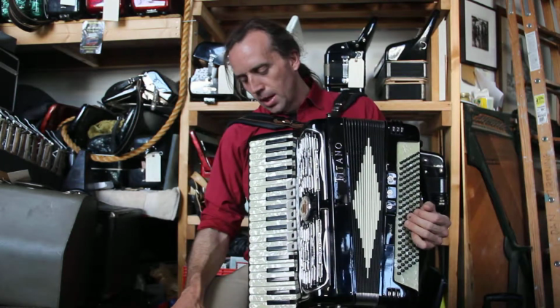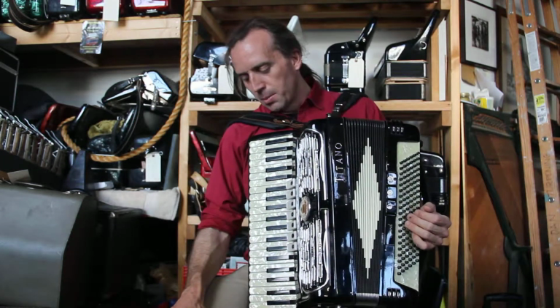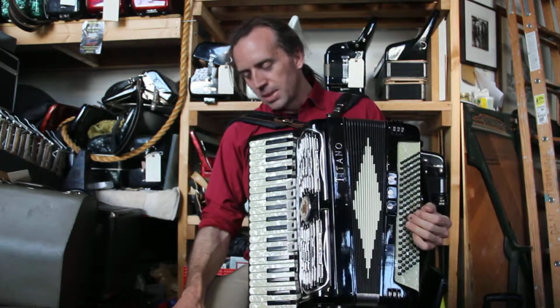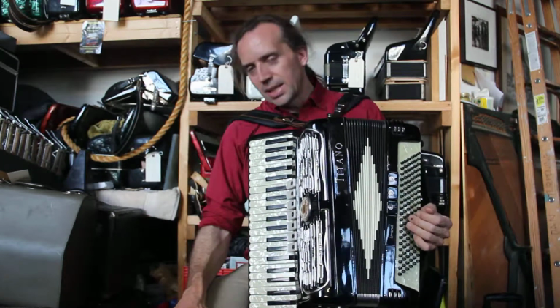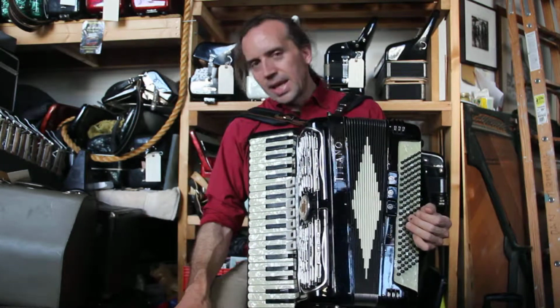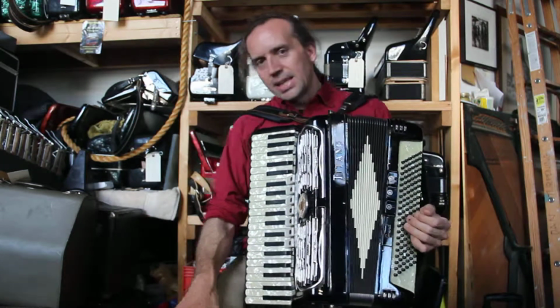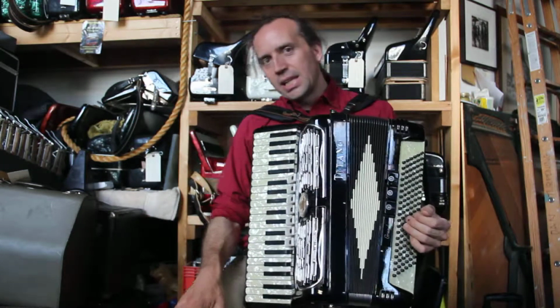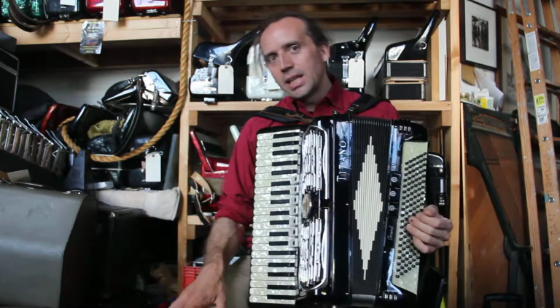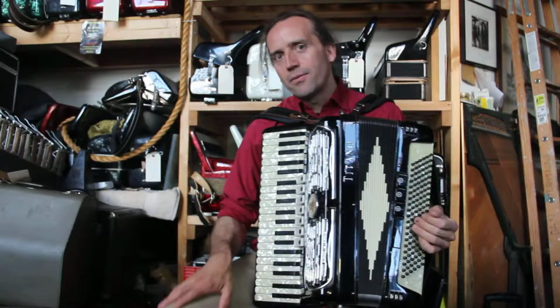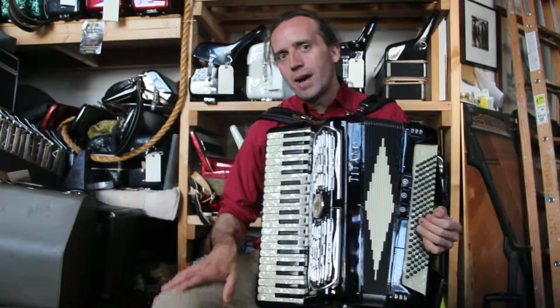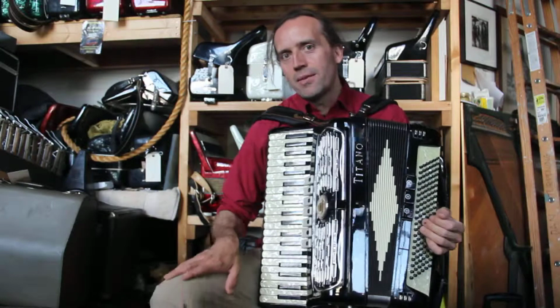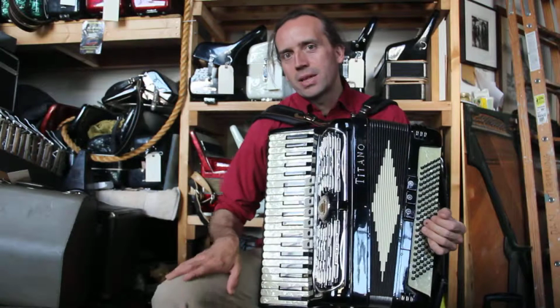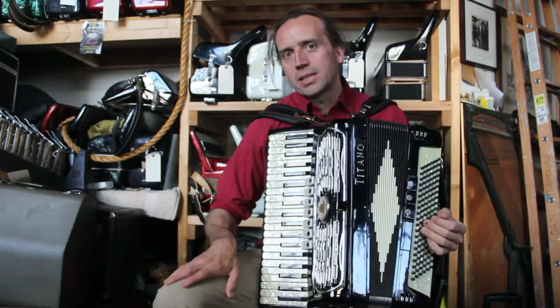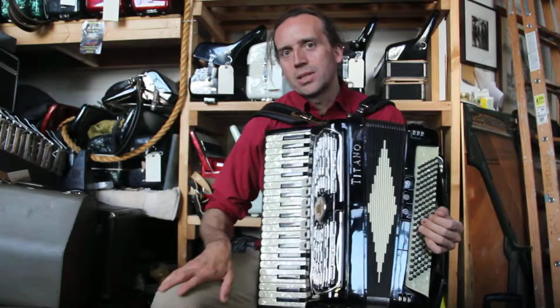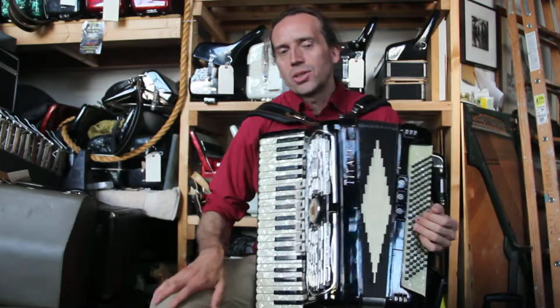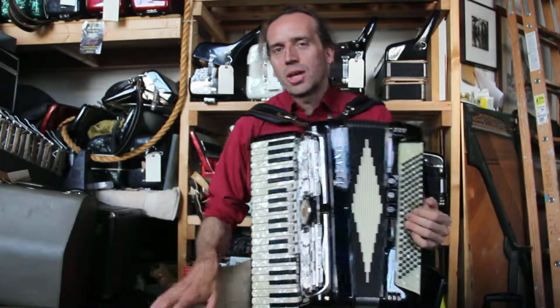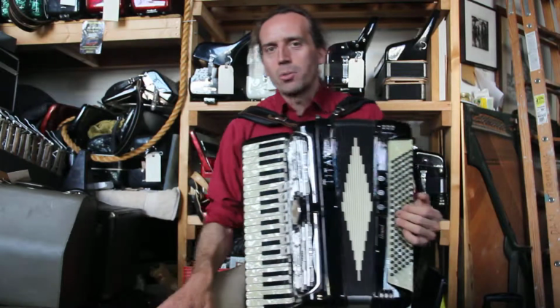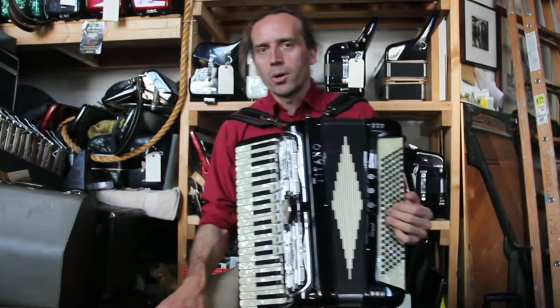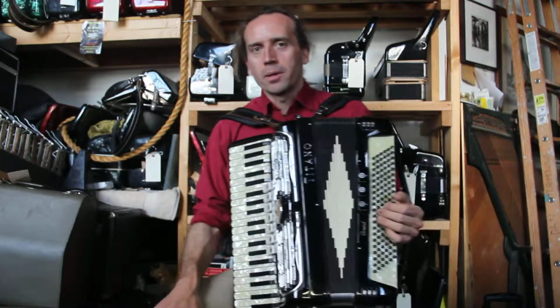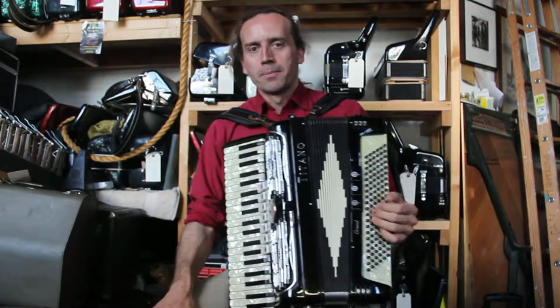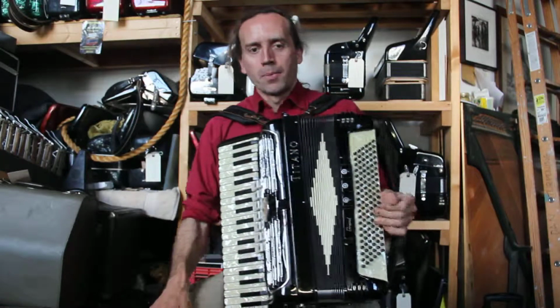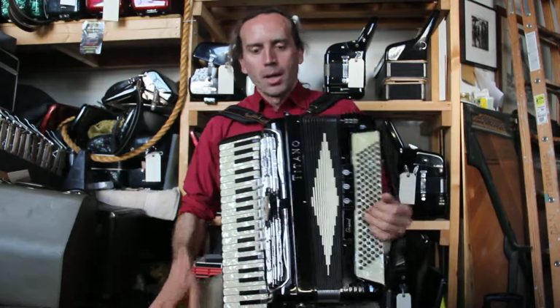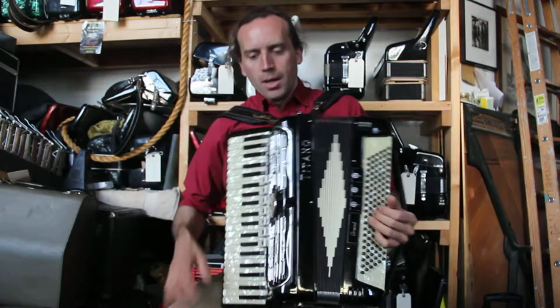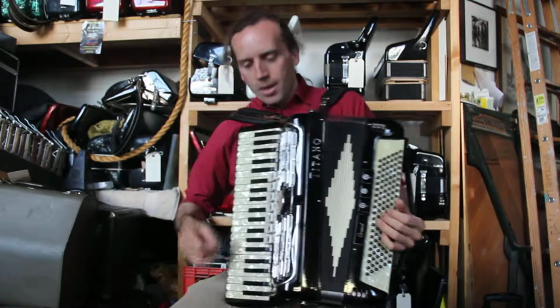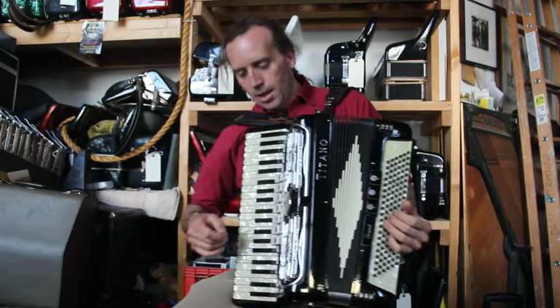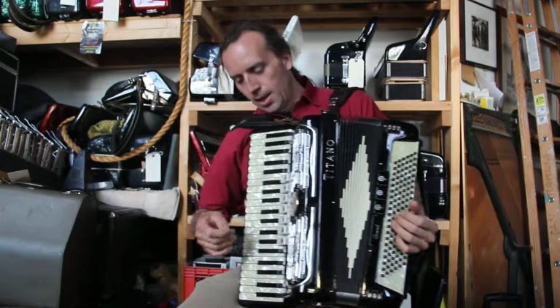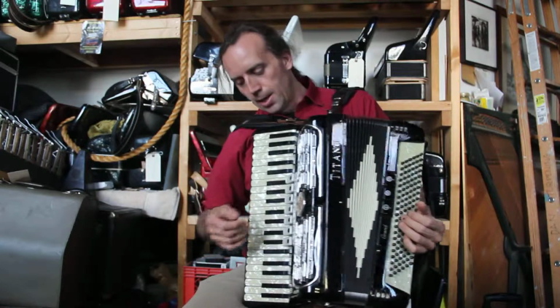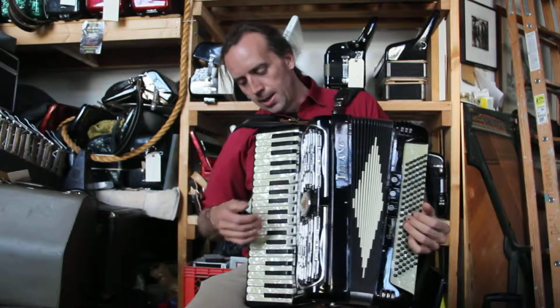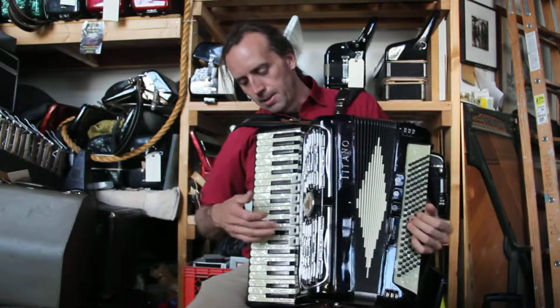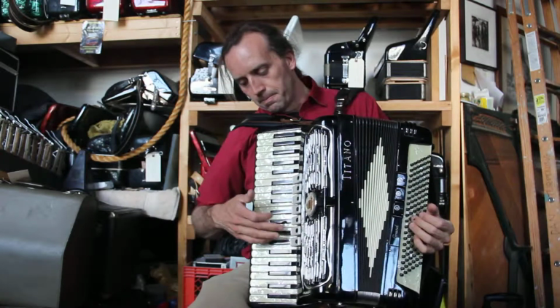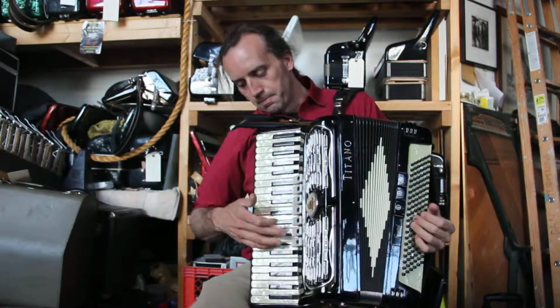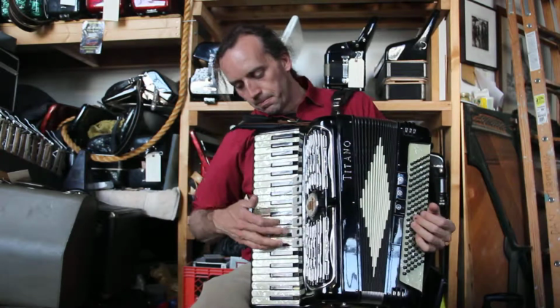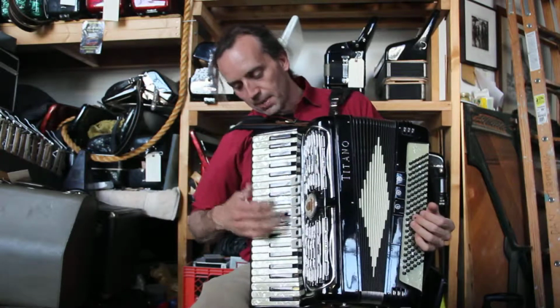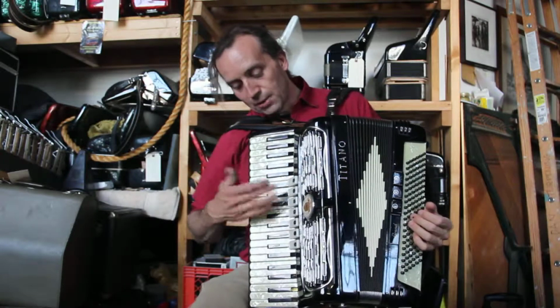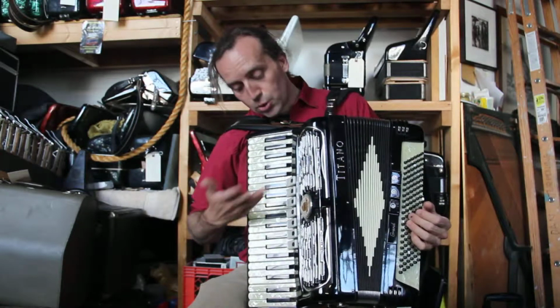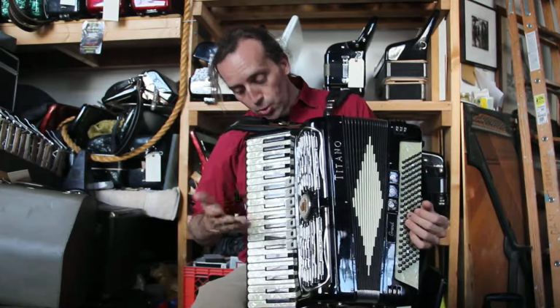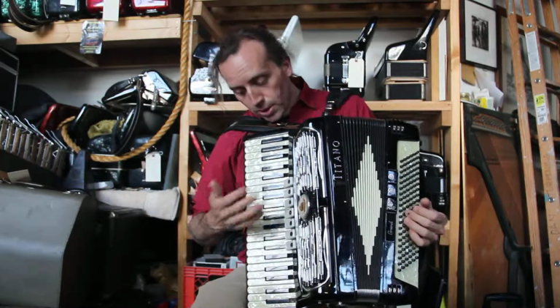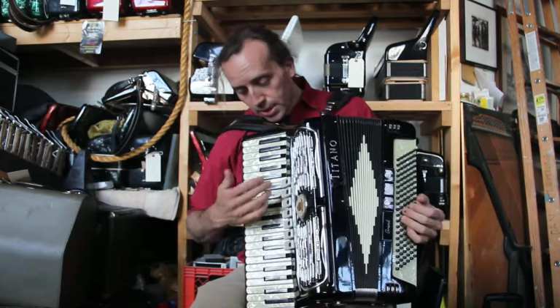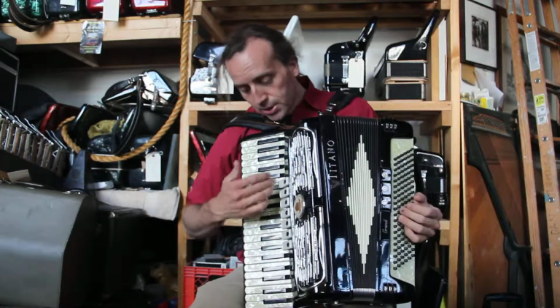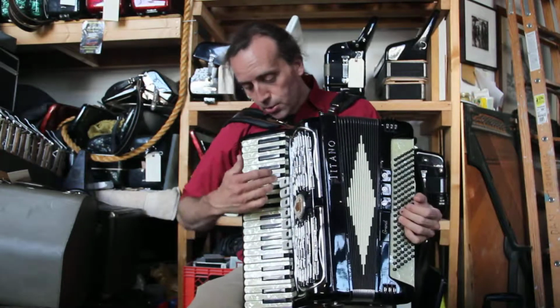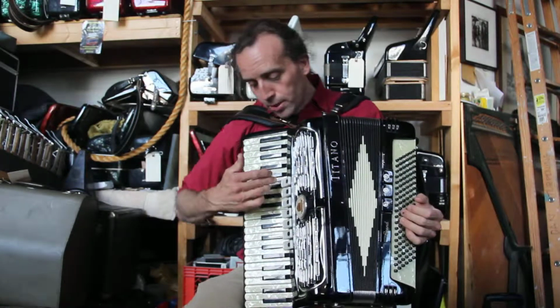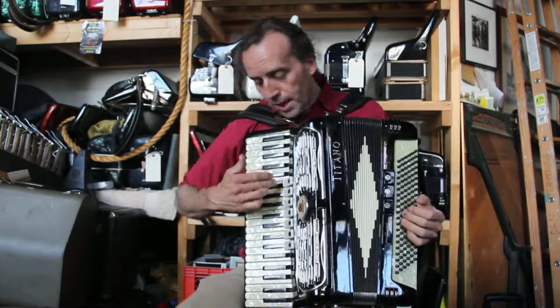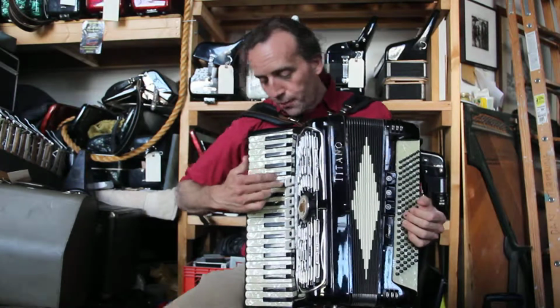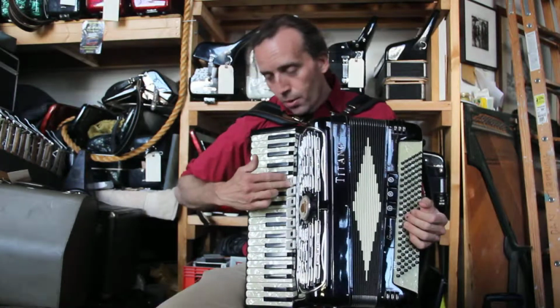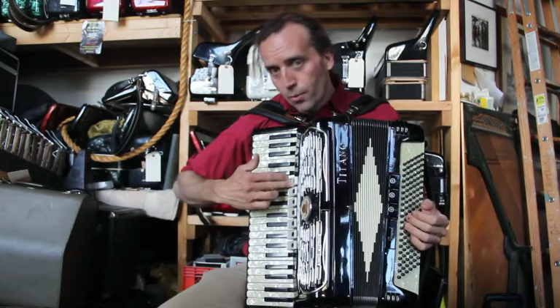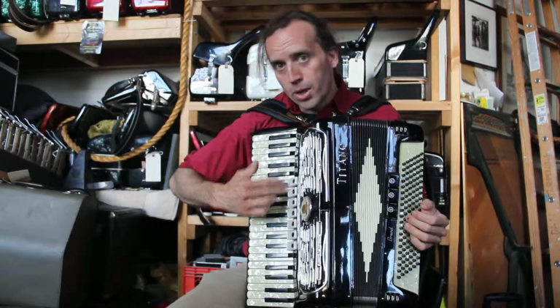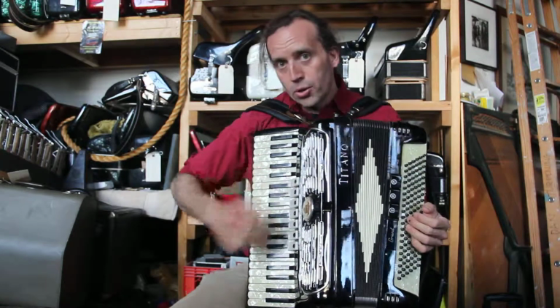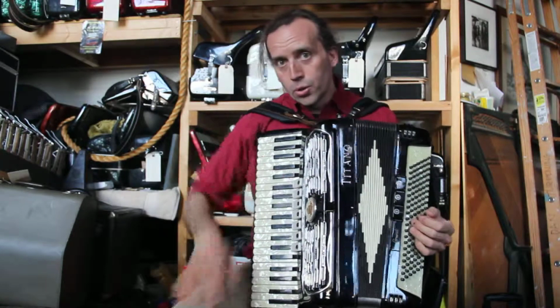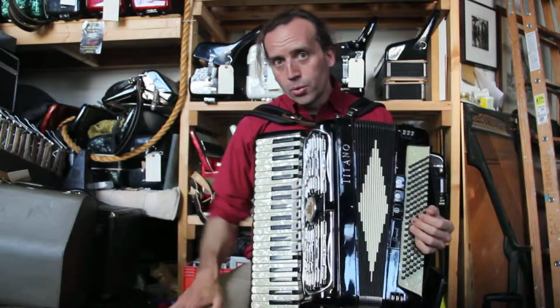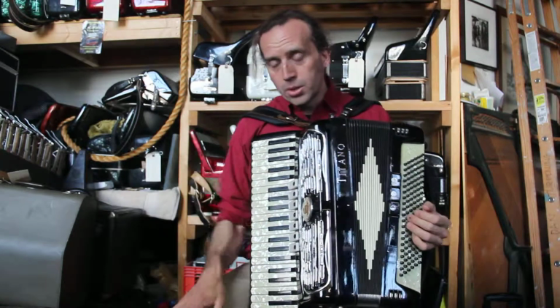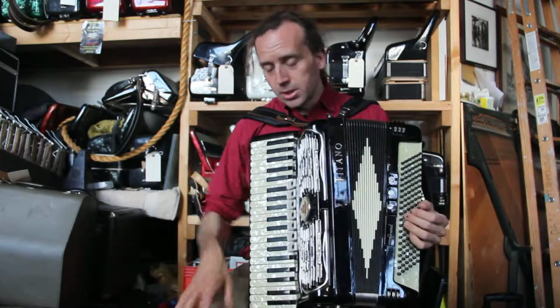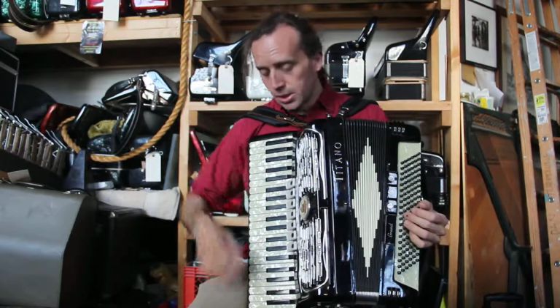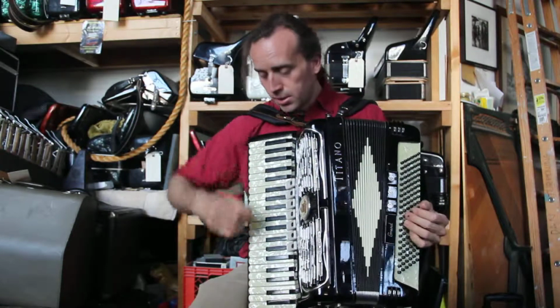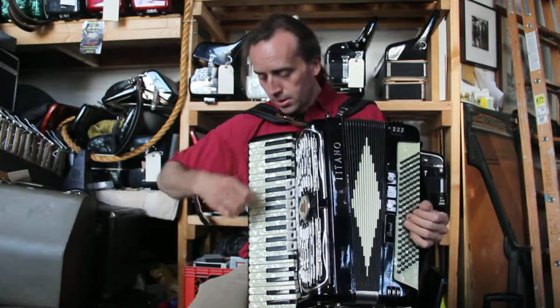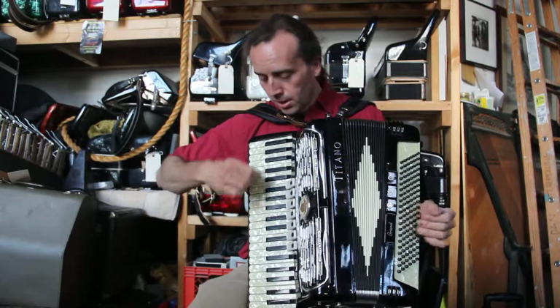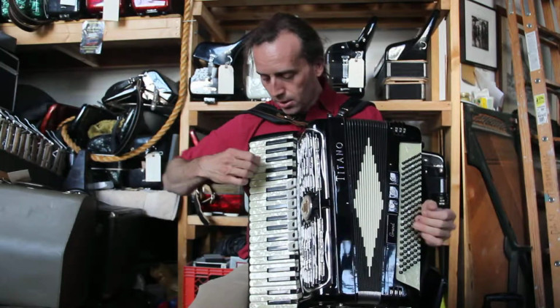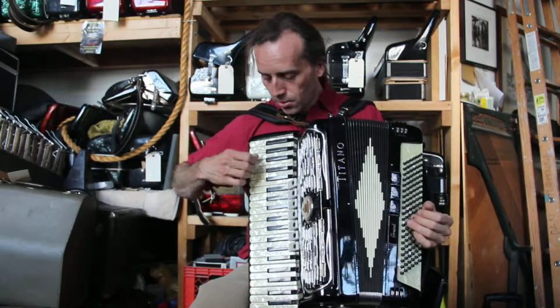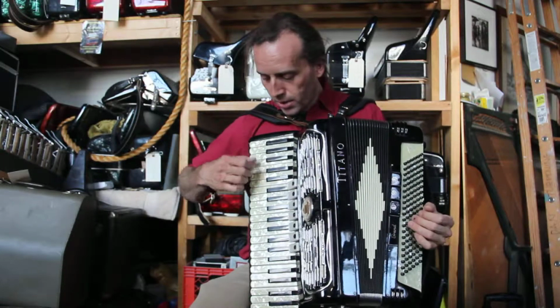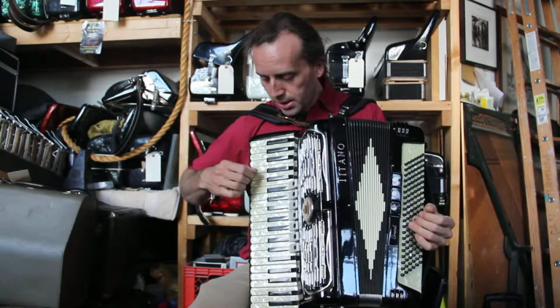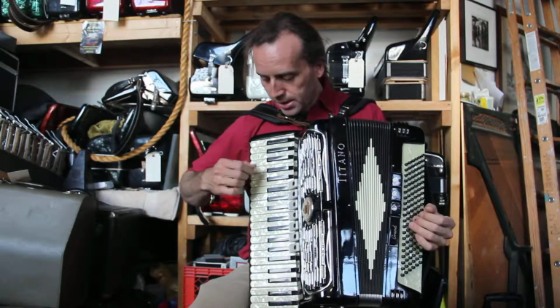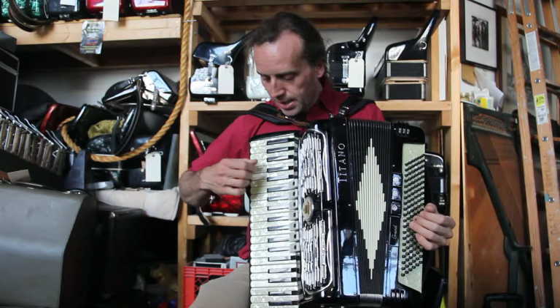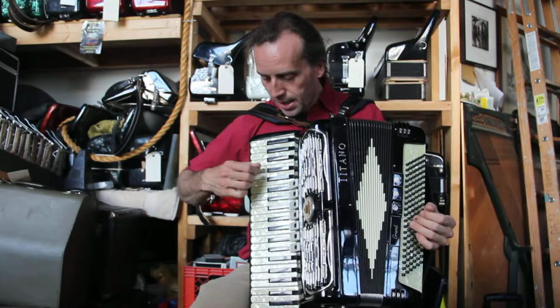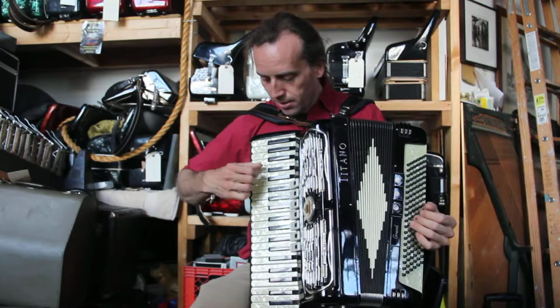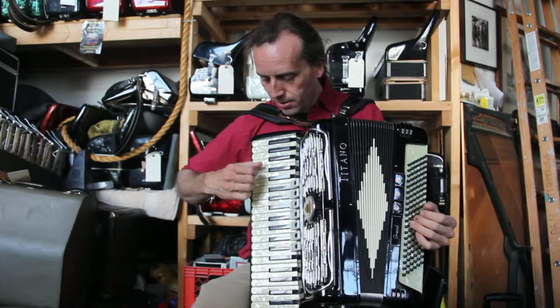It's an 18 and 5 eighths inch keyboard. I've tuned it. It's tuned to A442, which is an accordion standard.